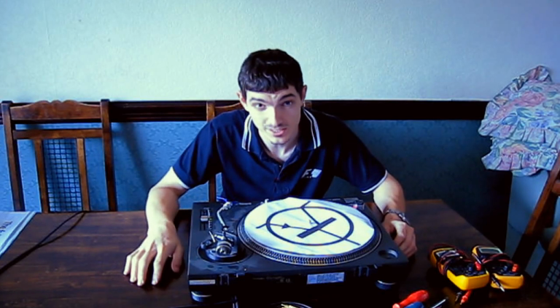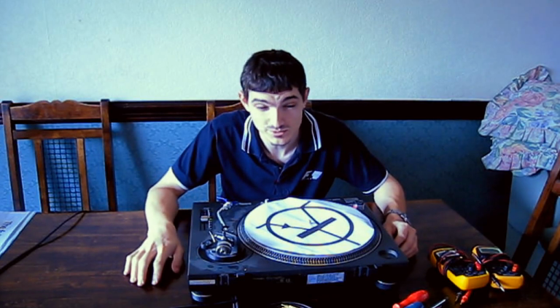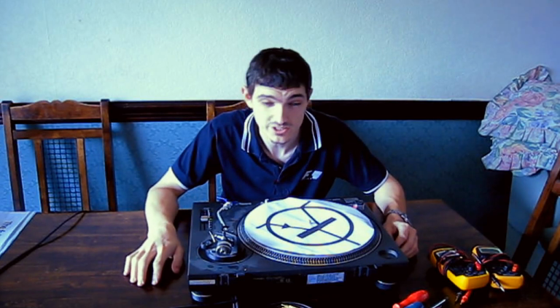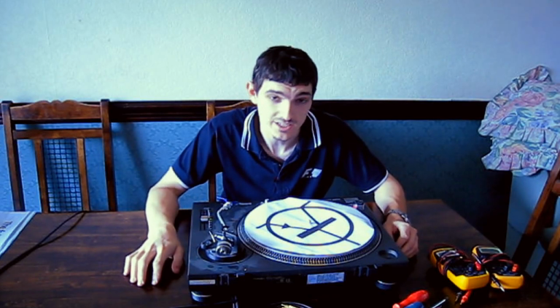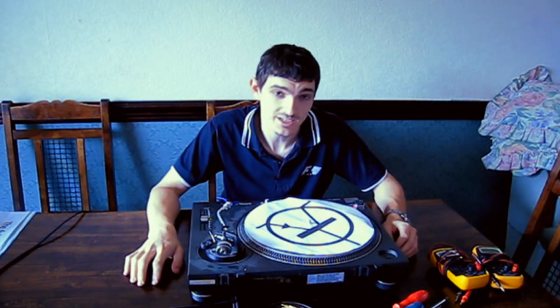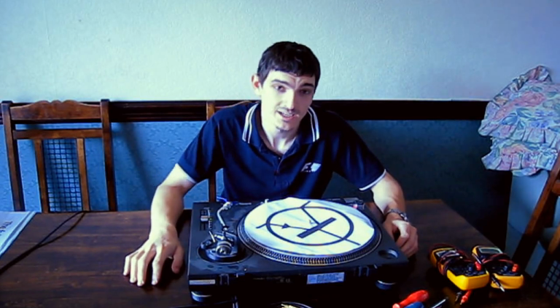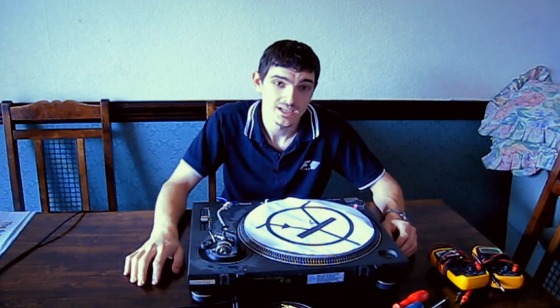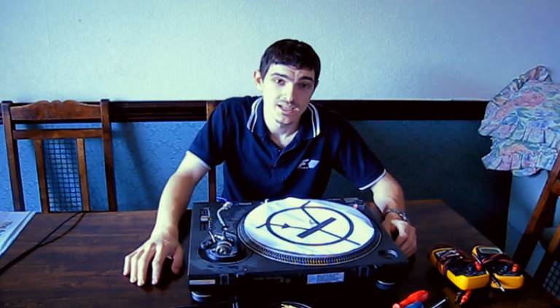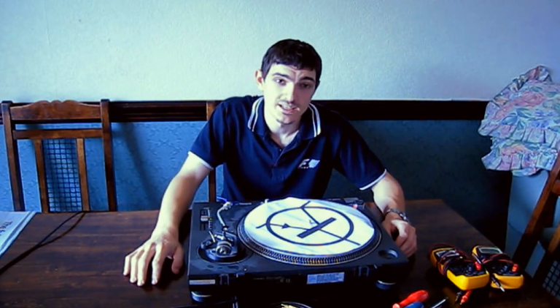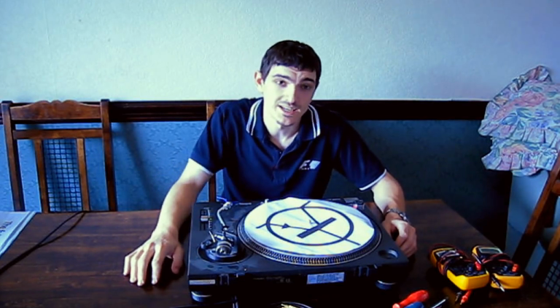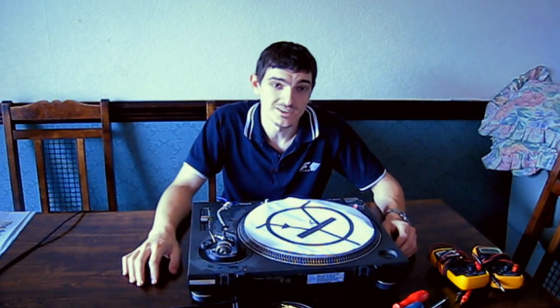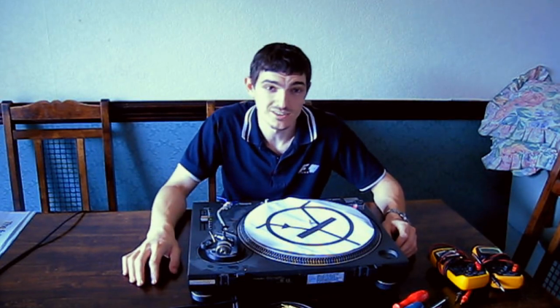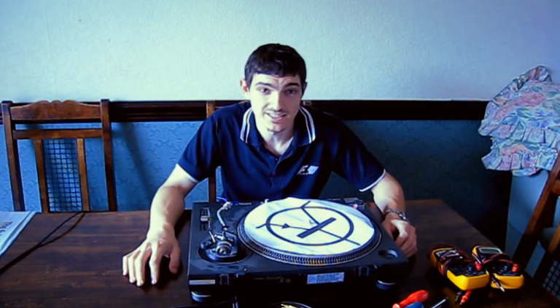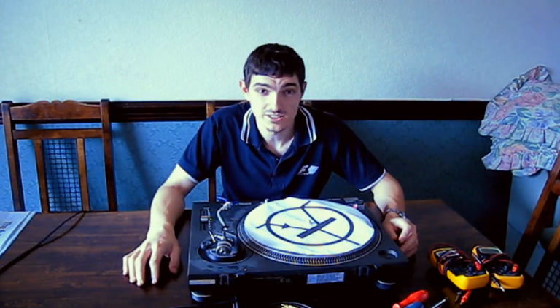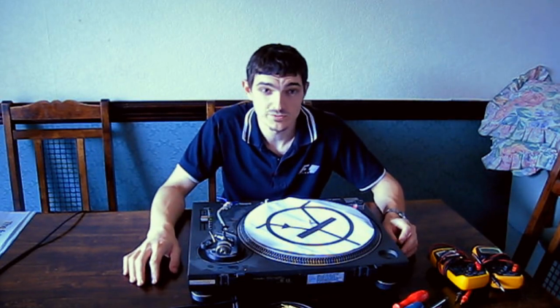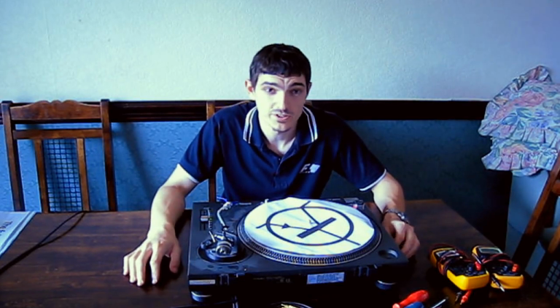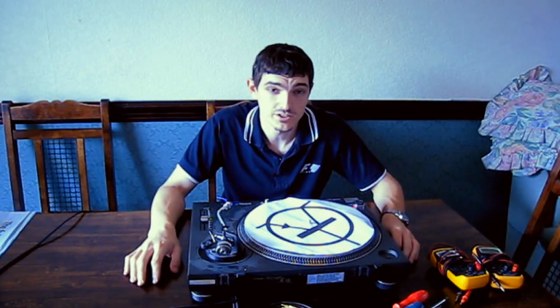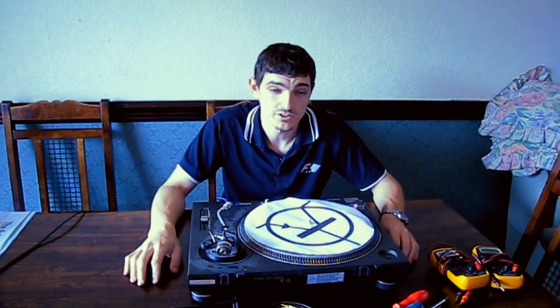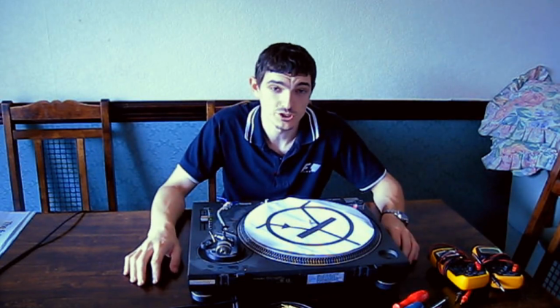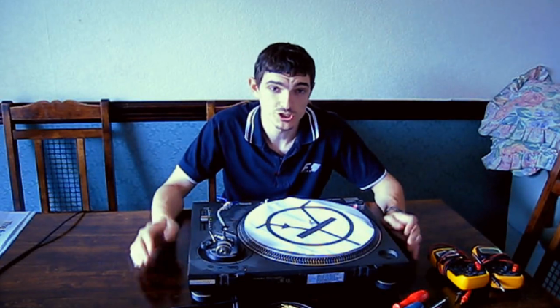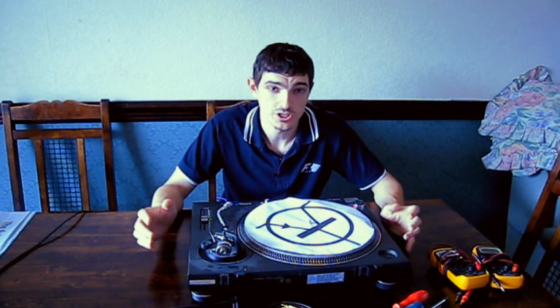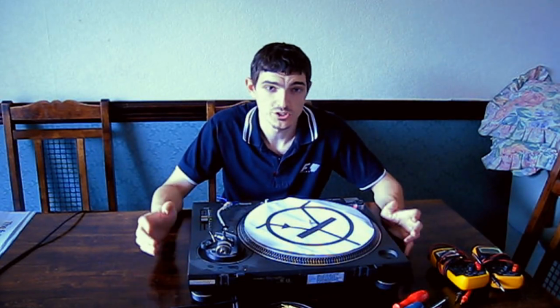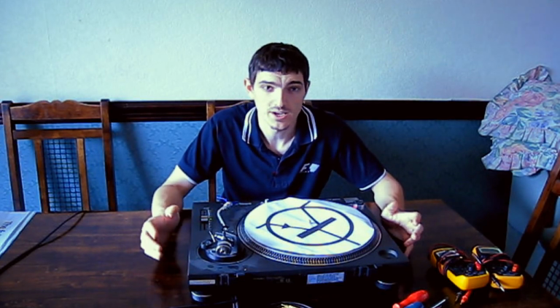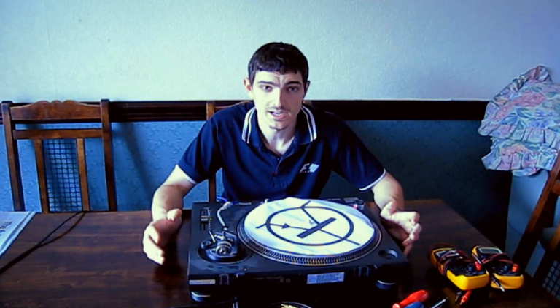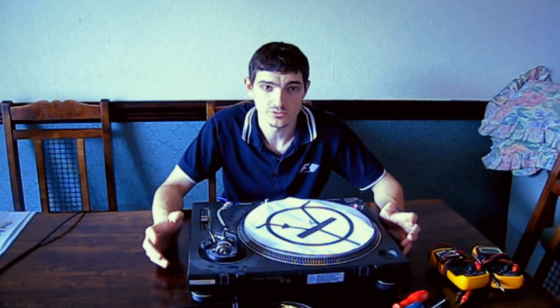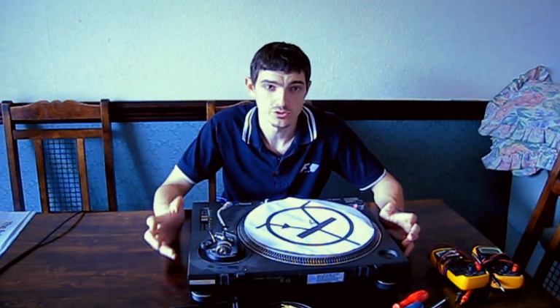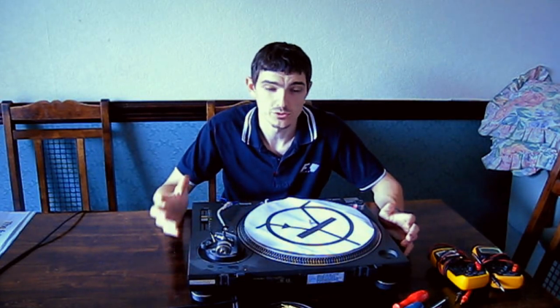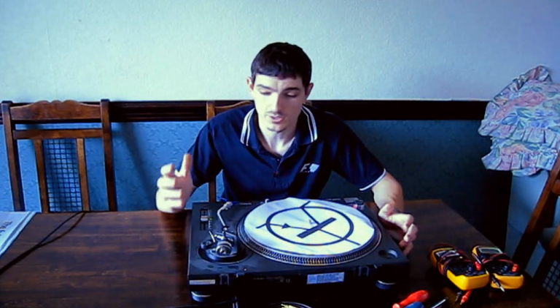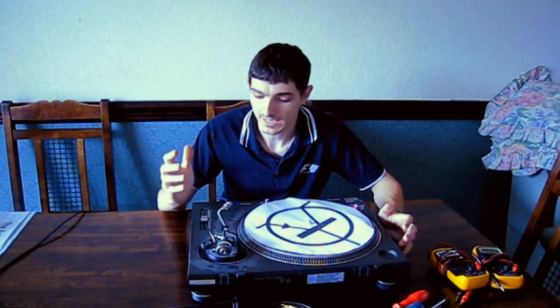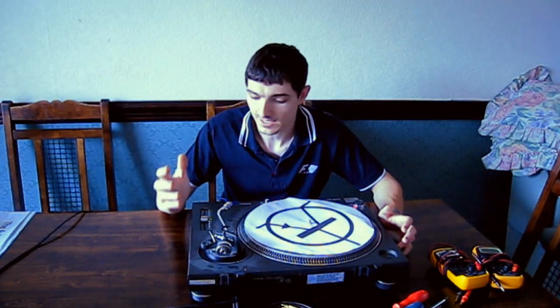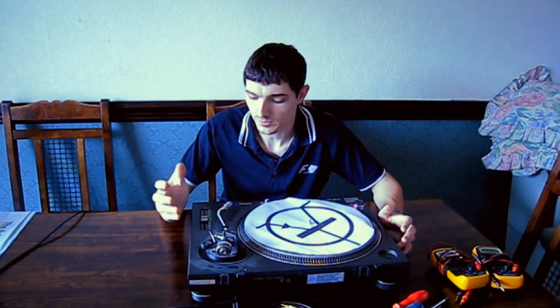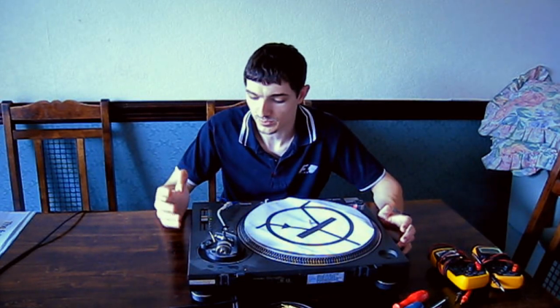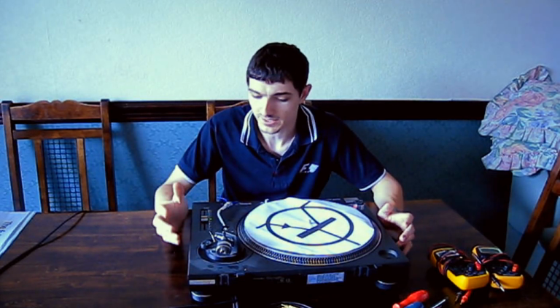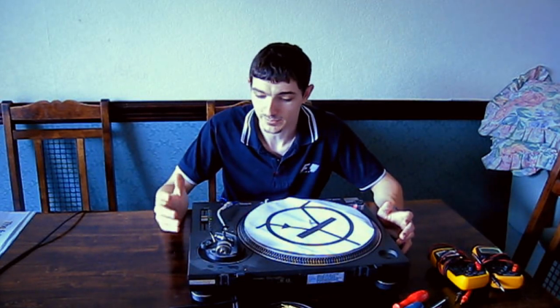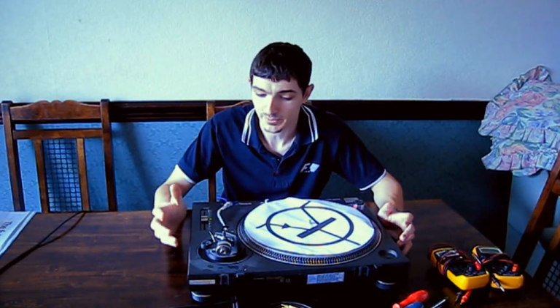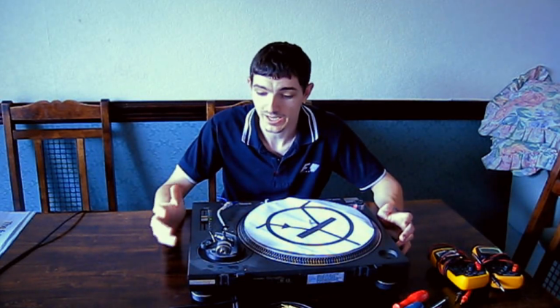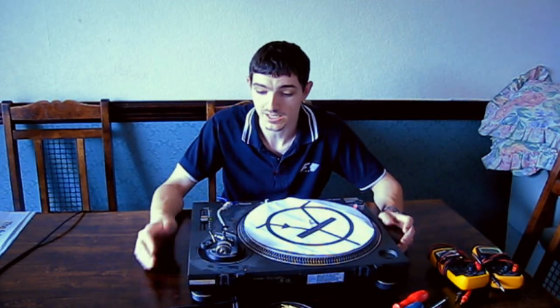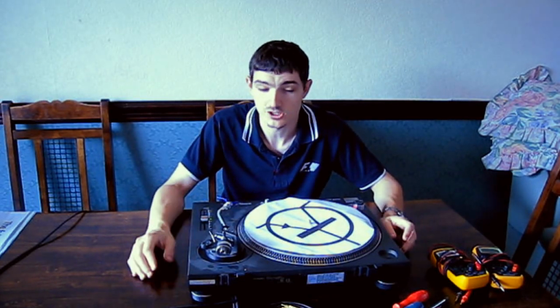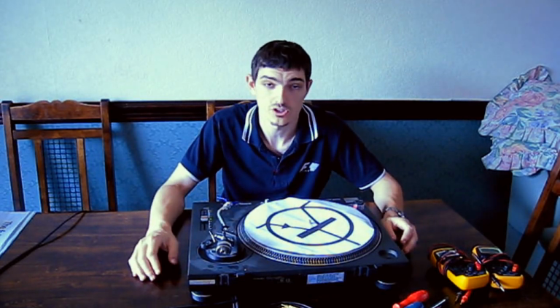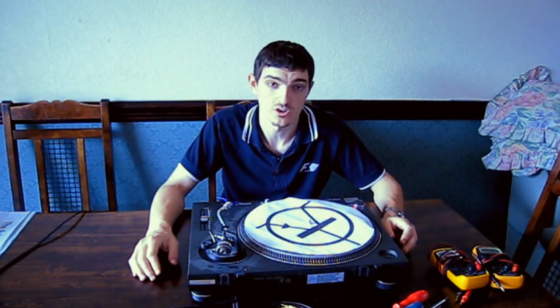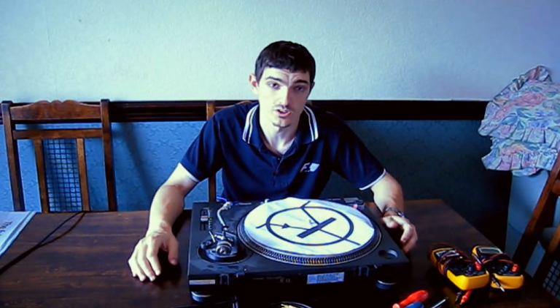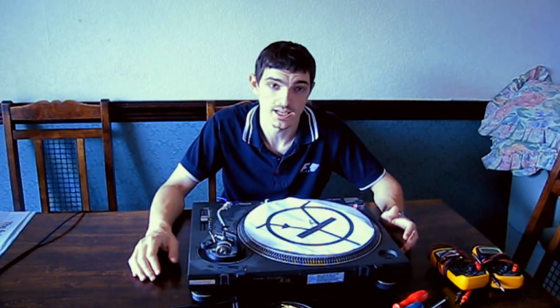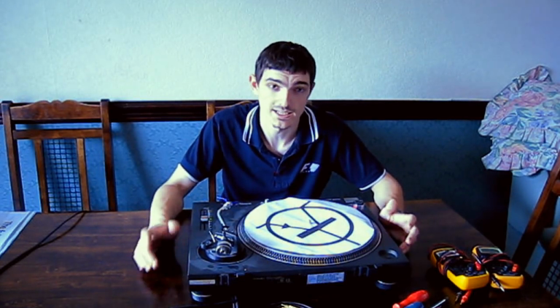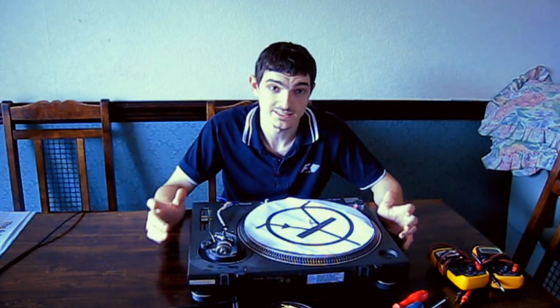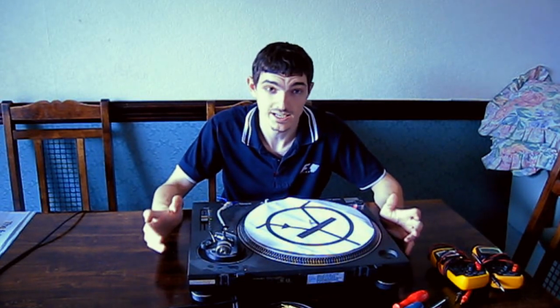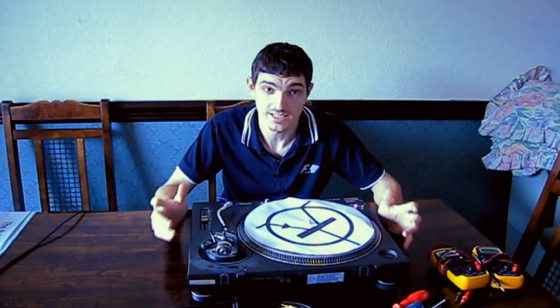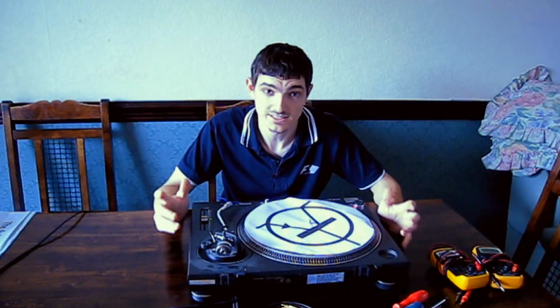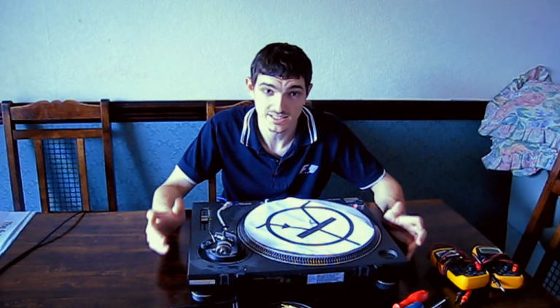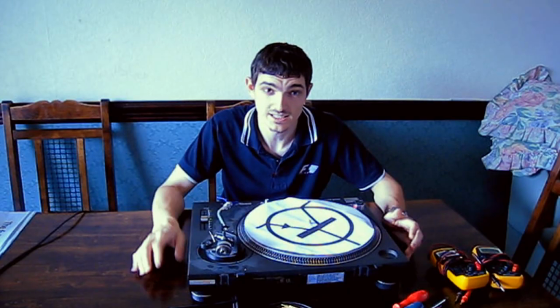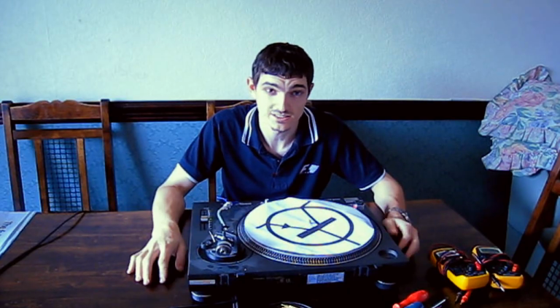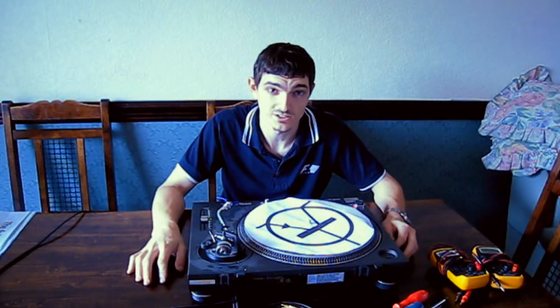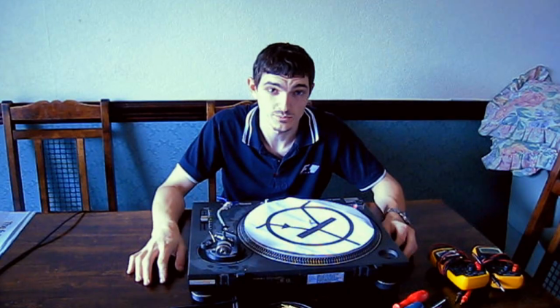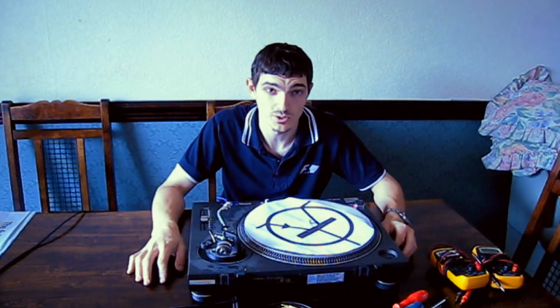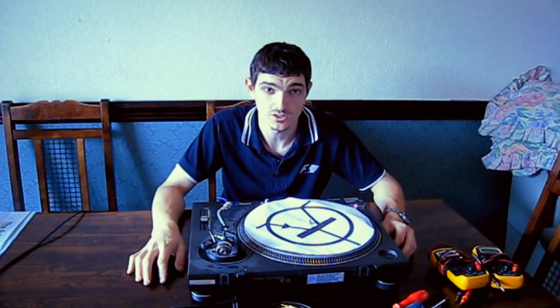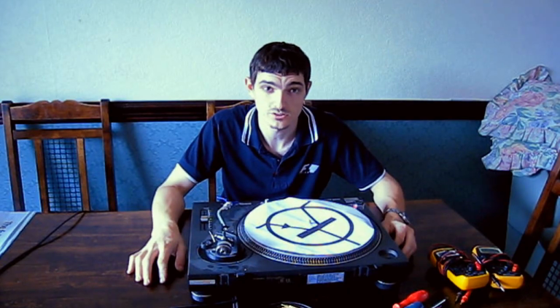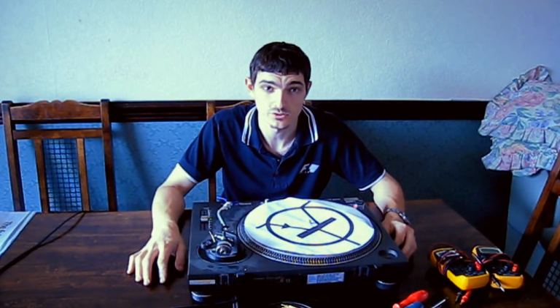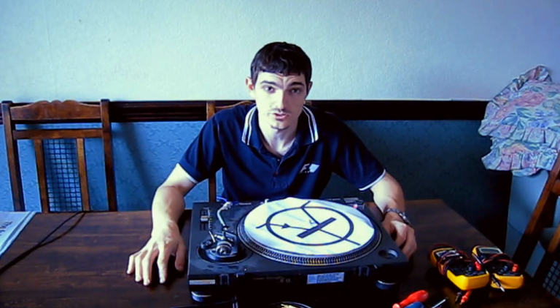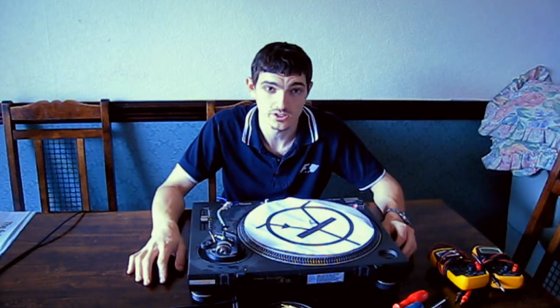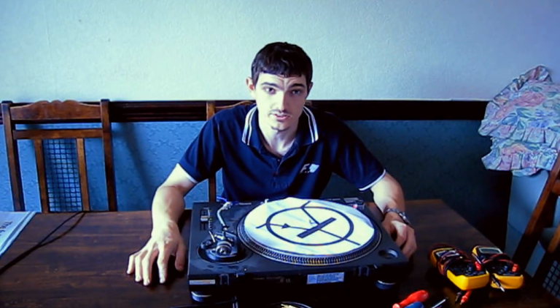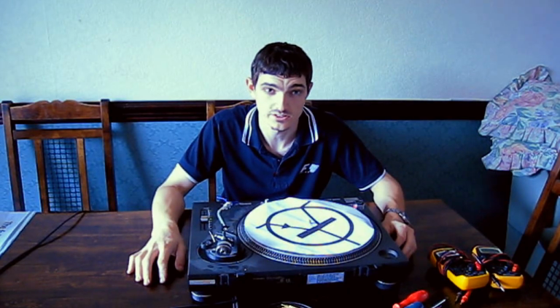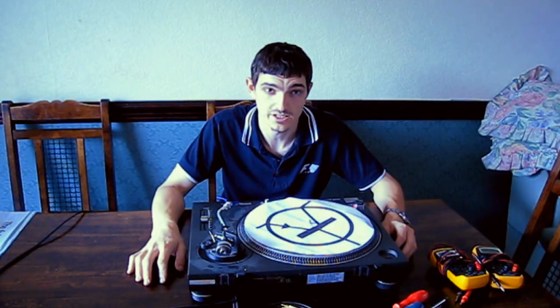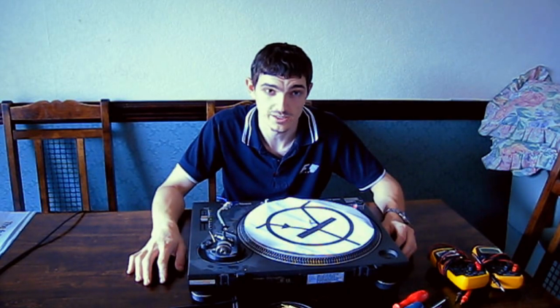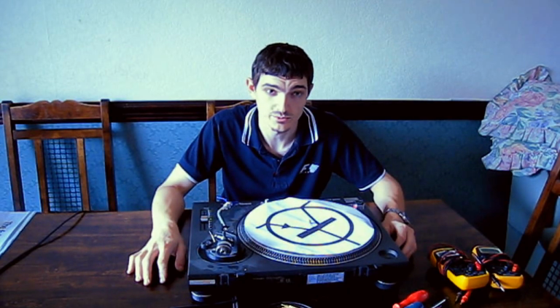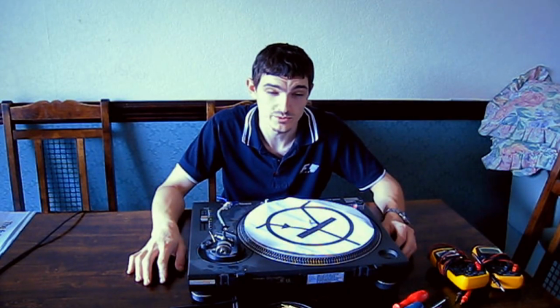James here. In this video I'm going to show you how to calibrate the pitch on a Technics SL Mark II turntable.